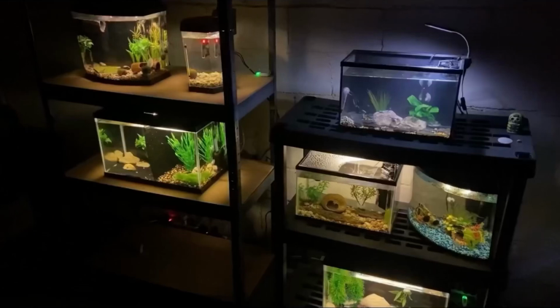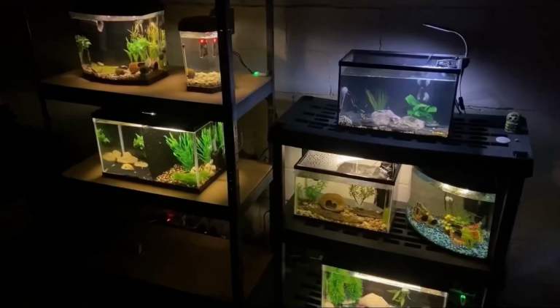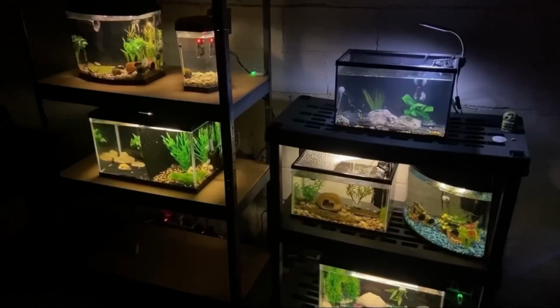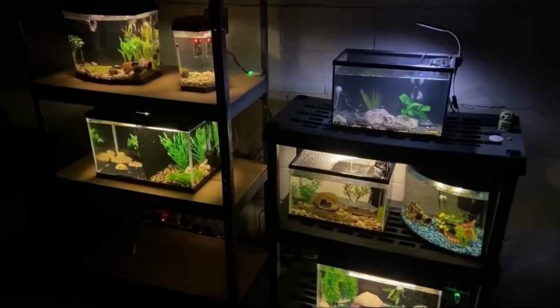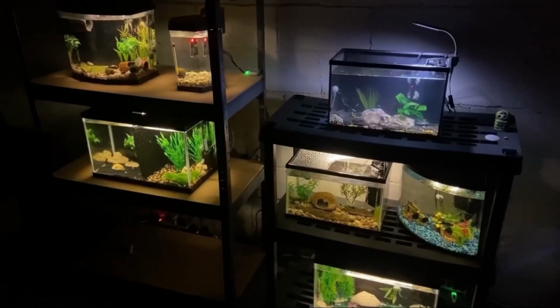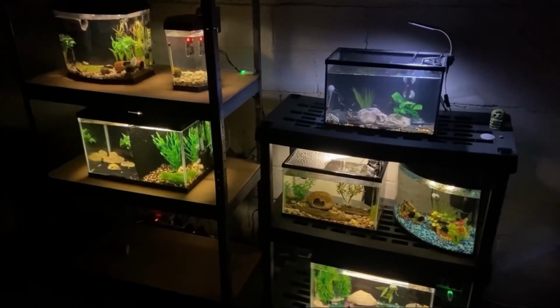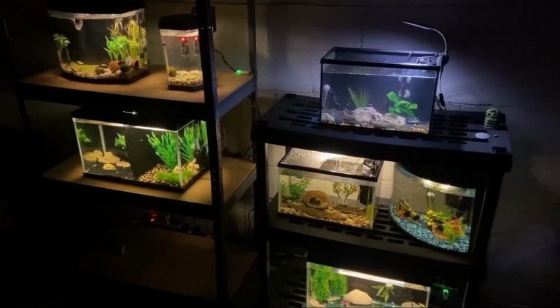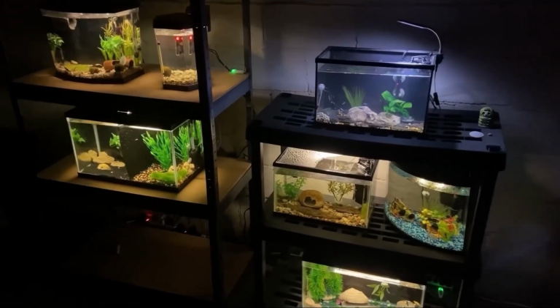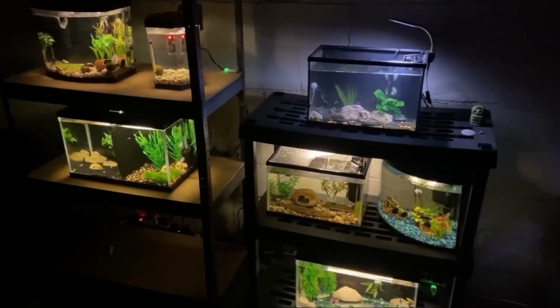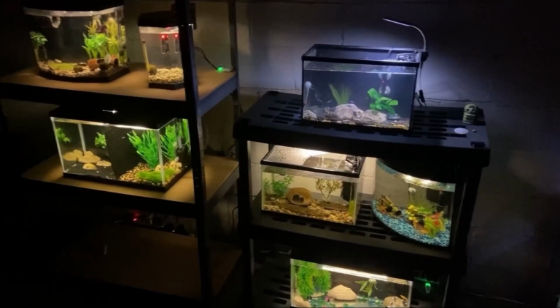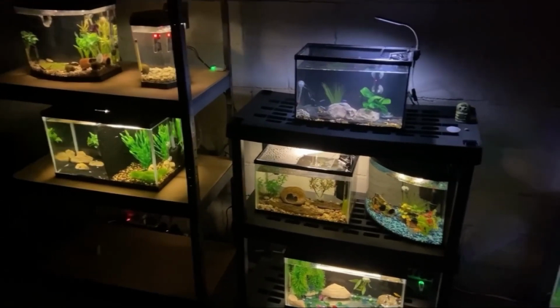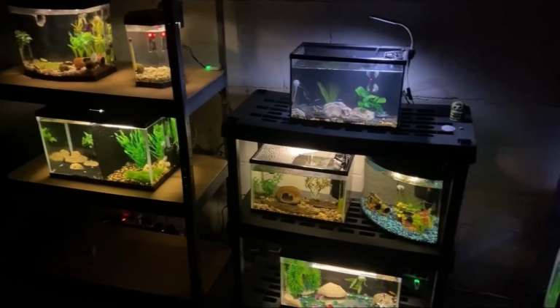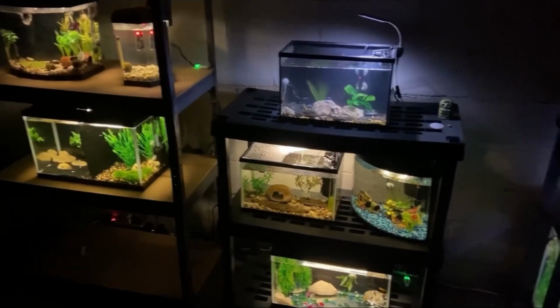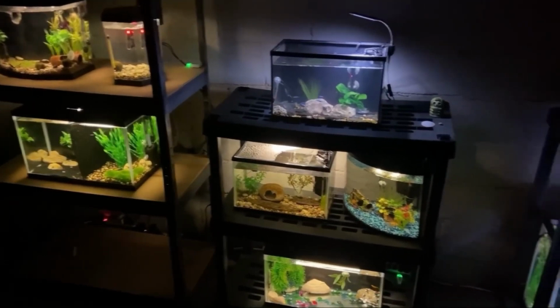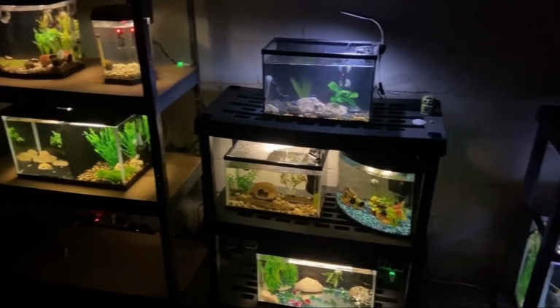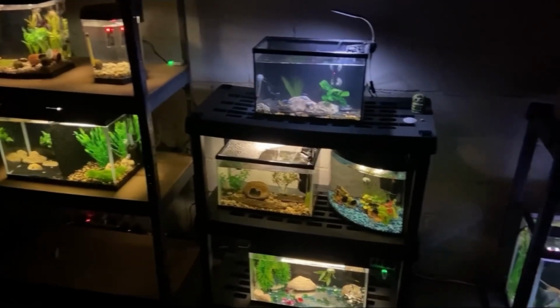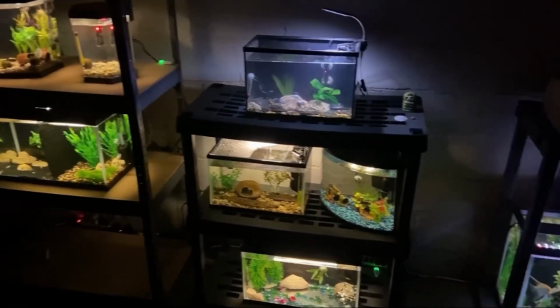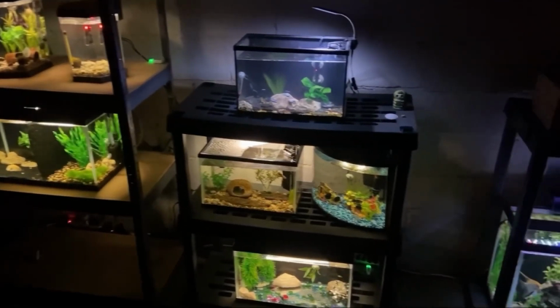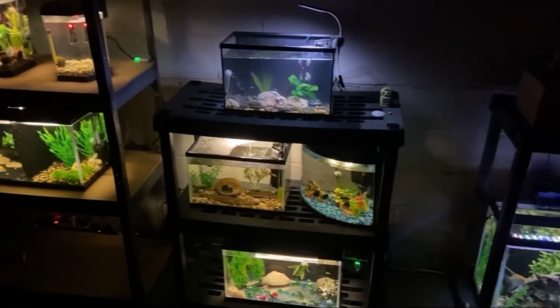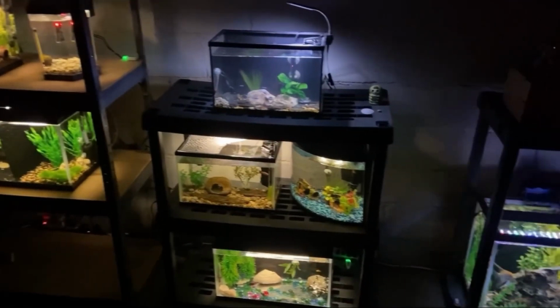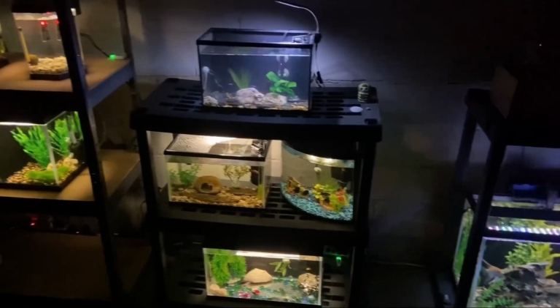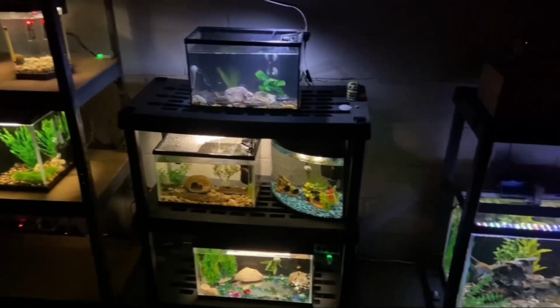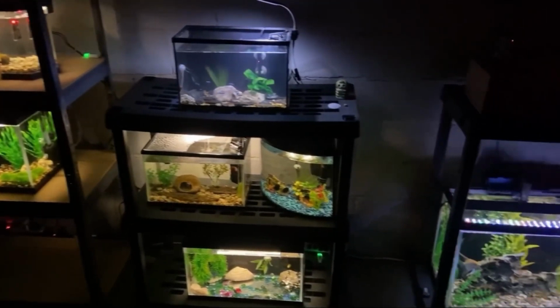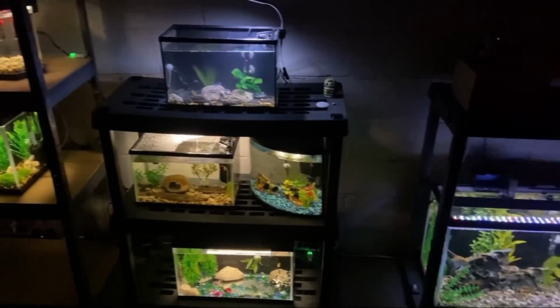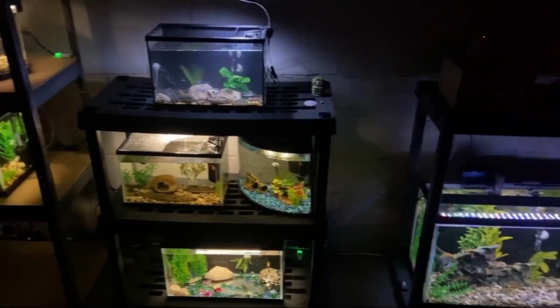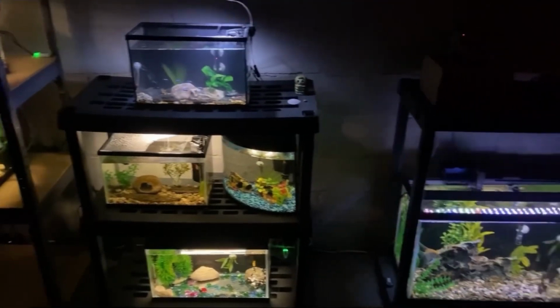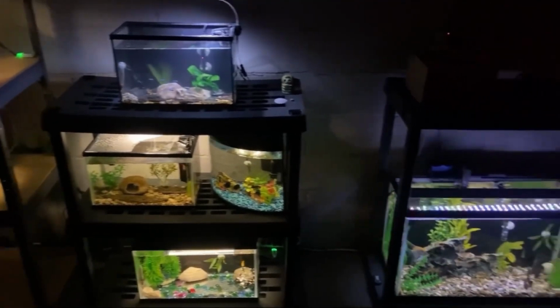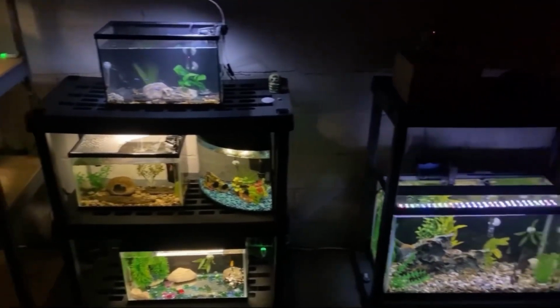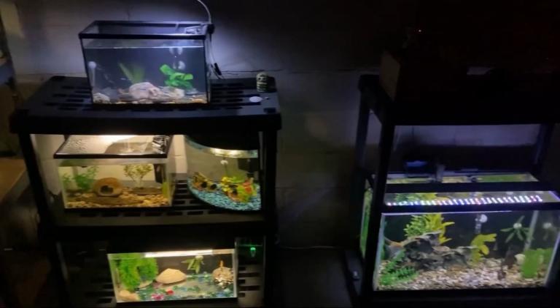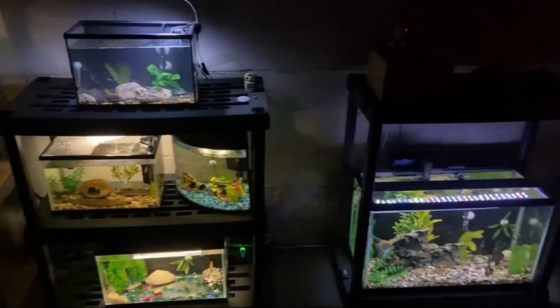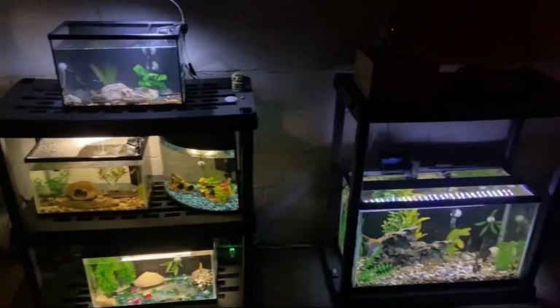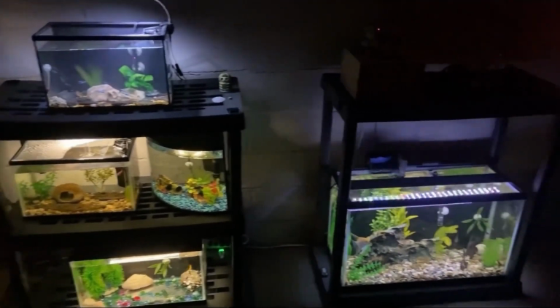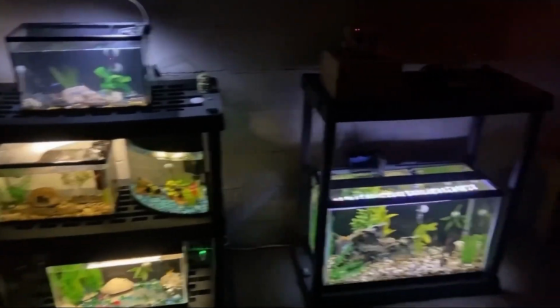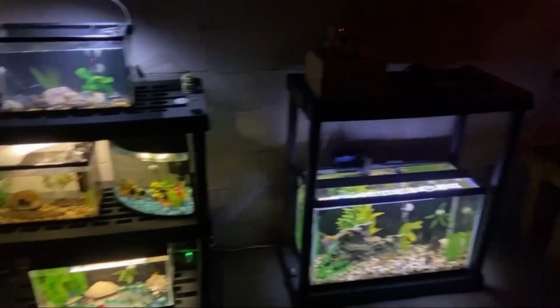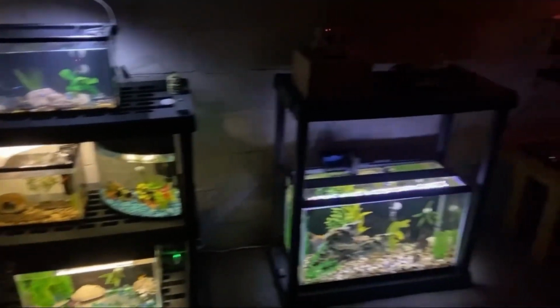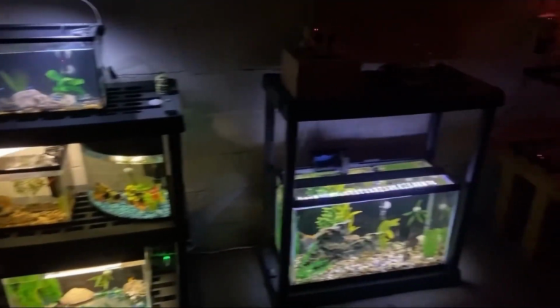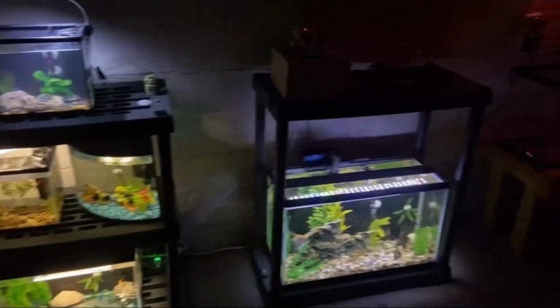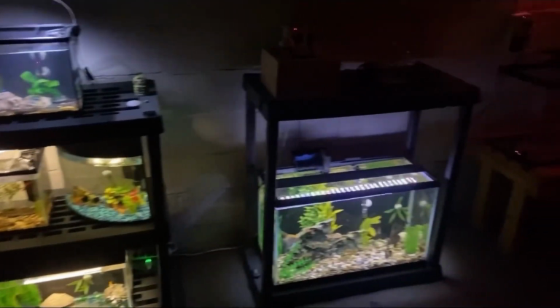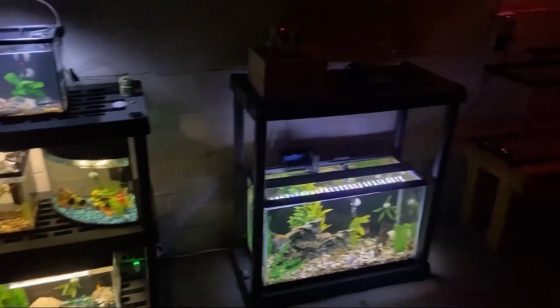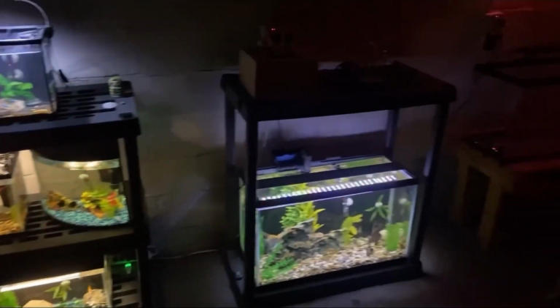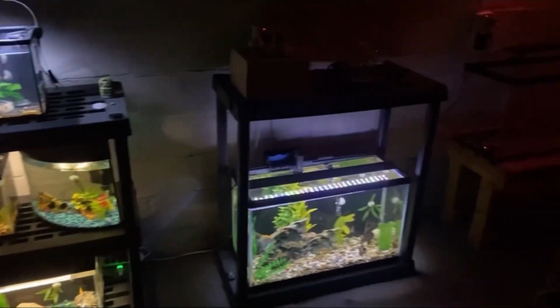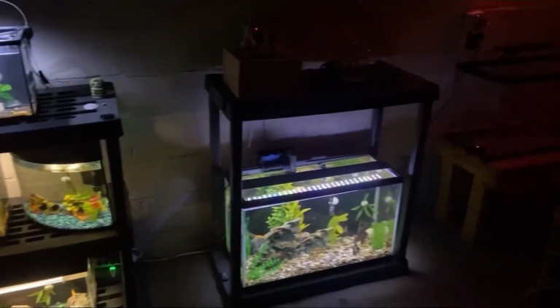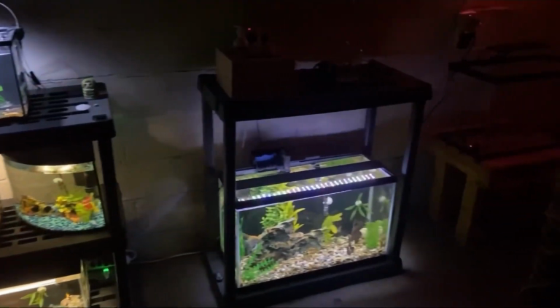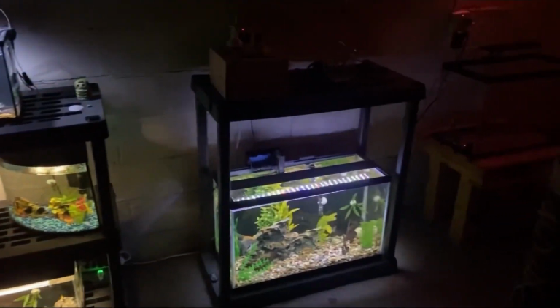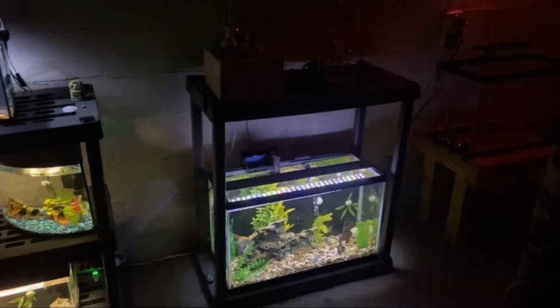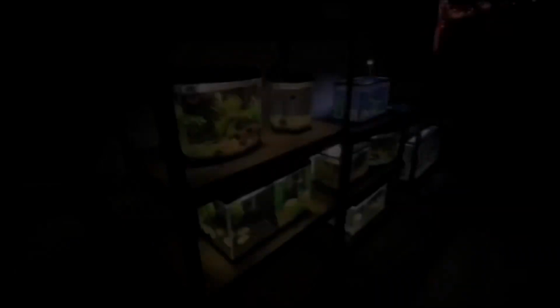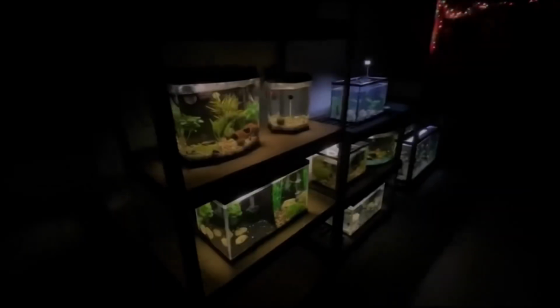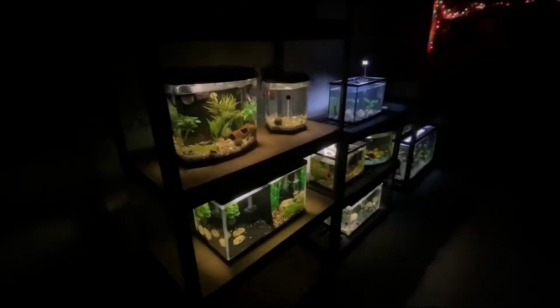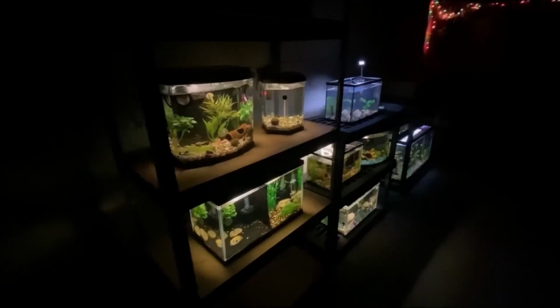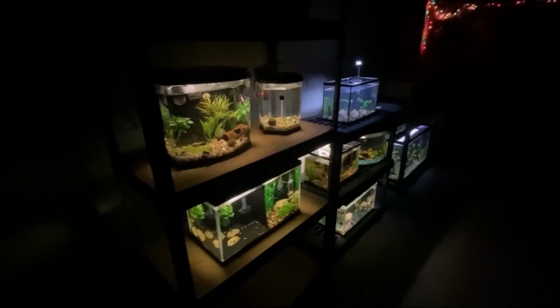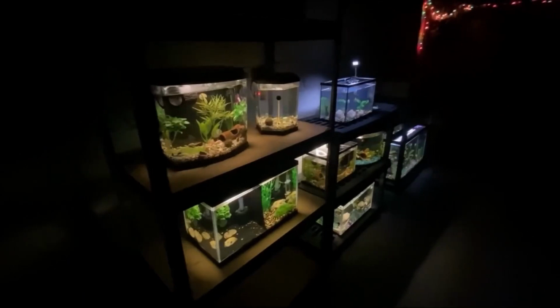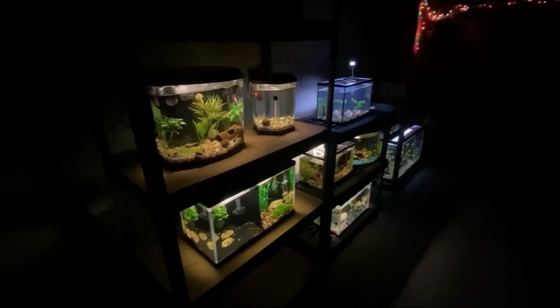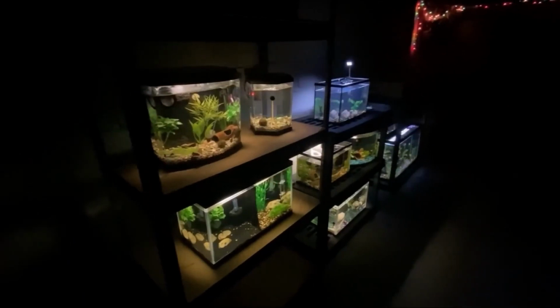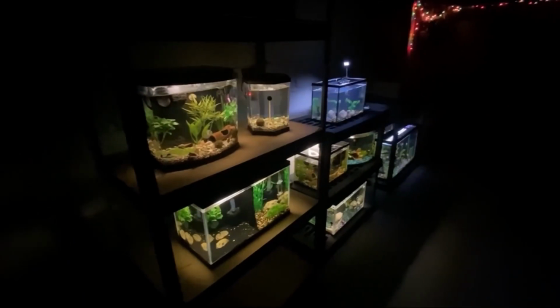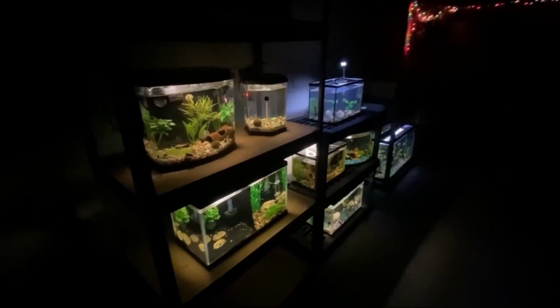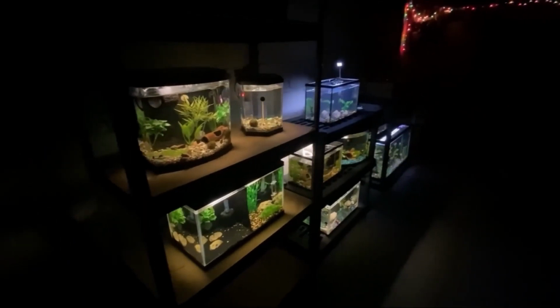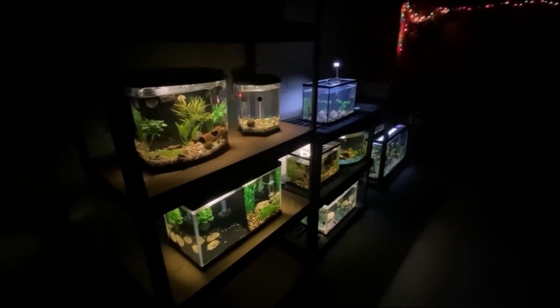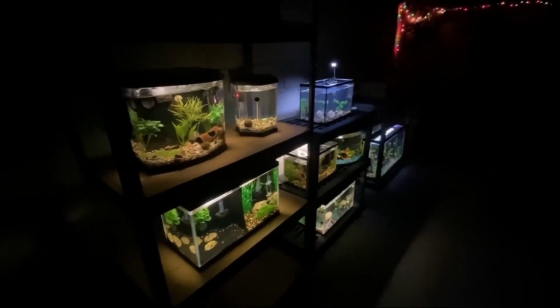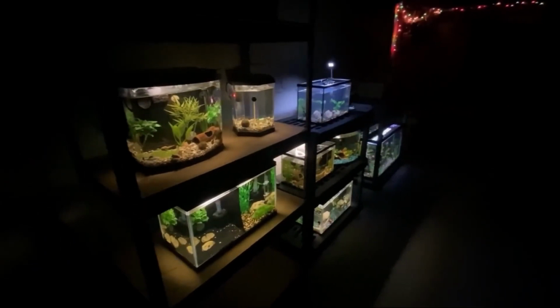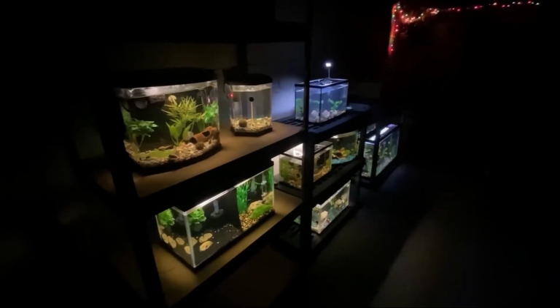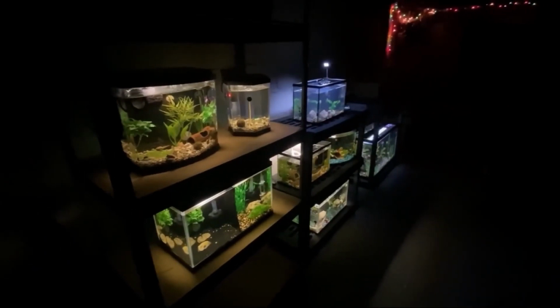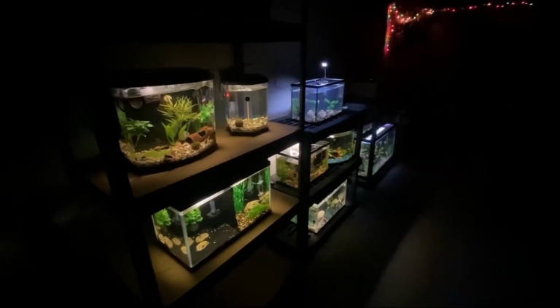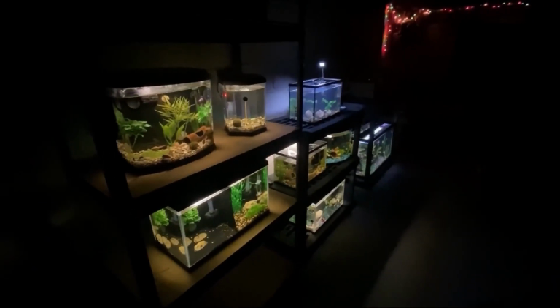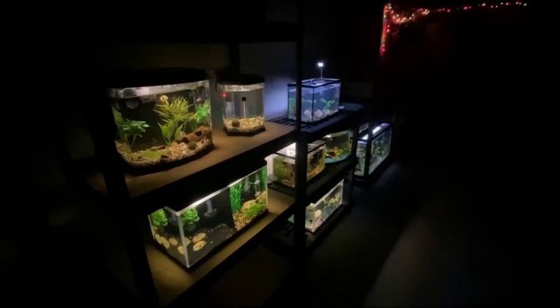Hey, how's it going? This is Ty with Raxofish, welcome back to the channel. Today we have another fish update — thank you so much for checking out the video, and let's get right into it.